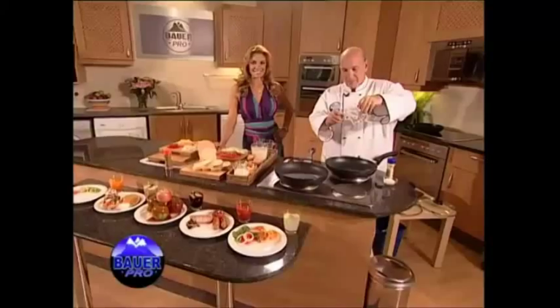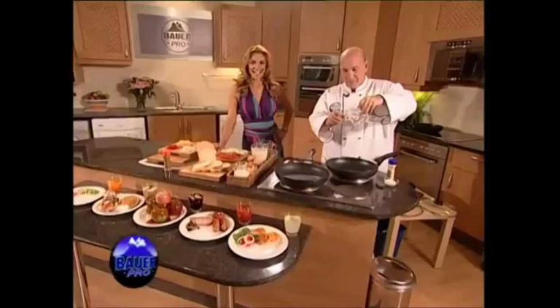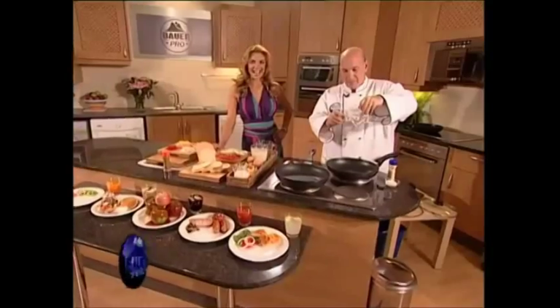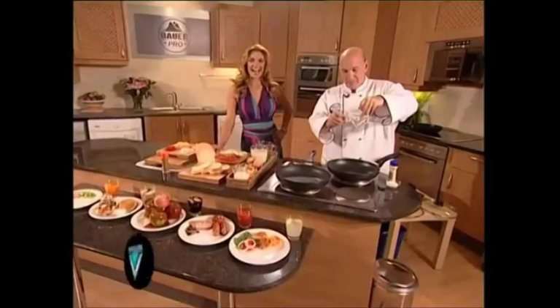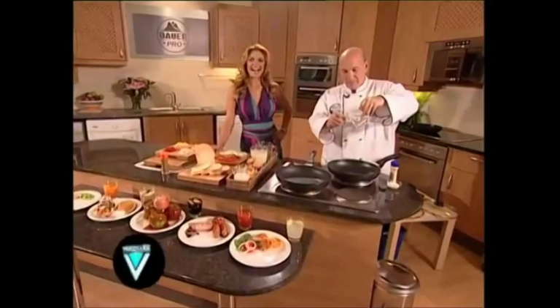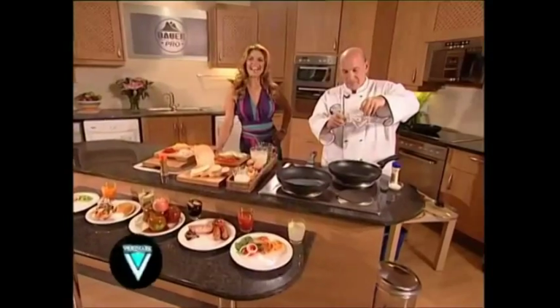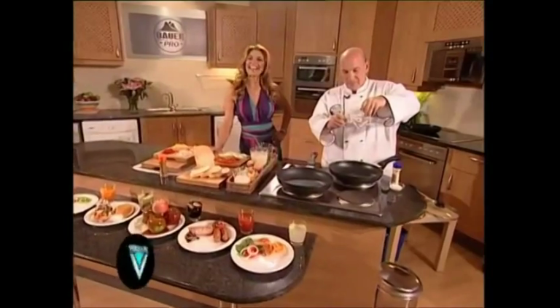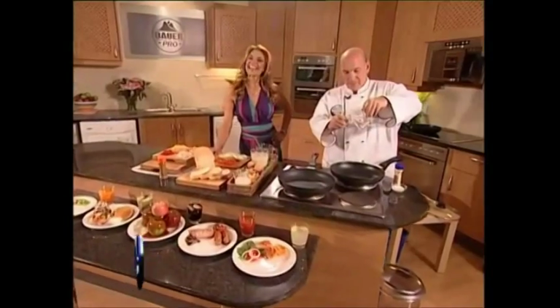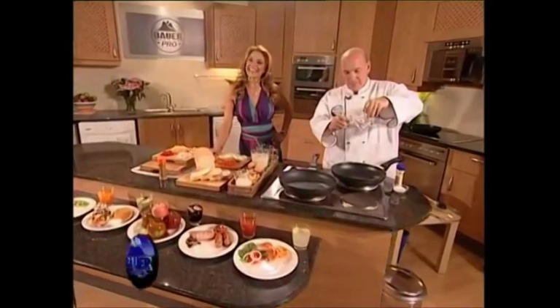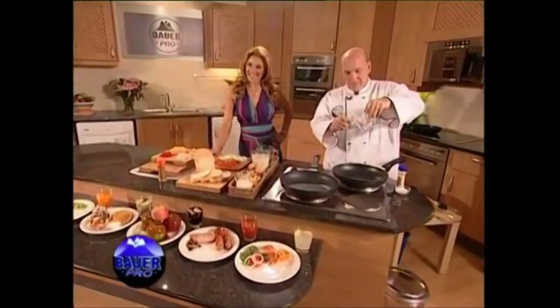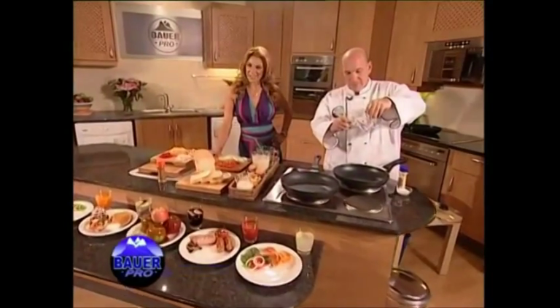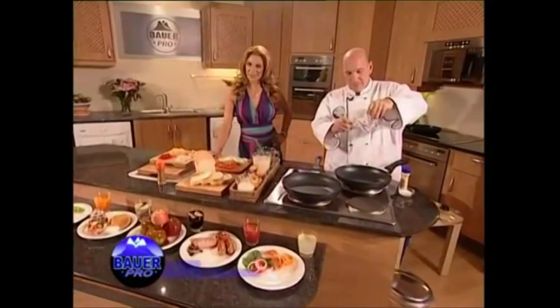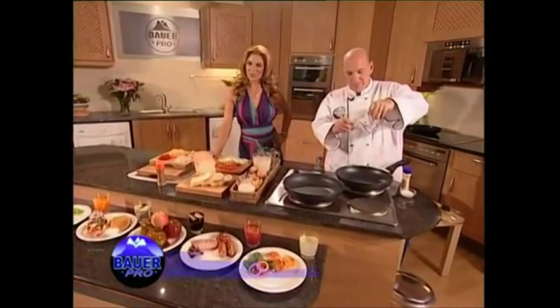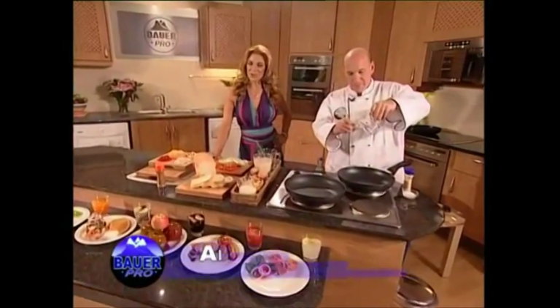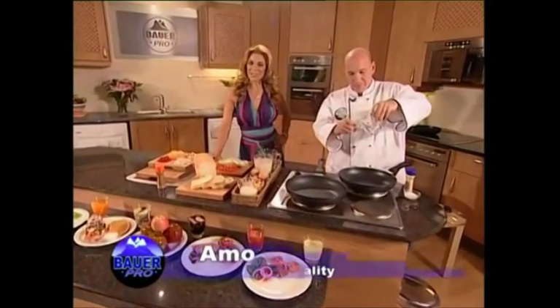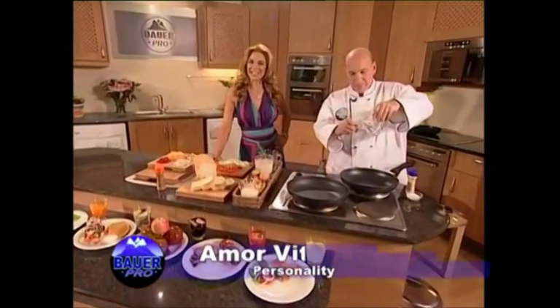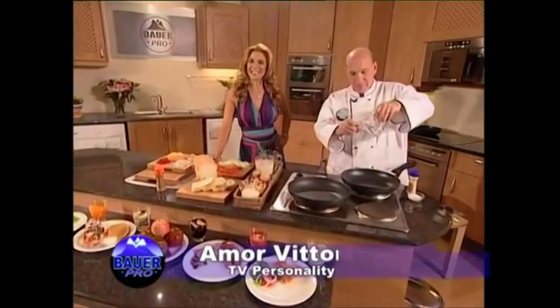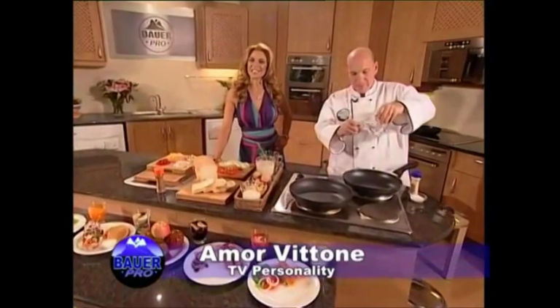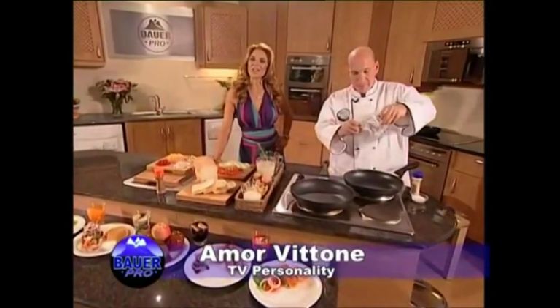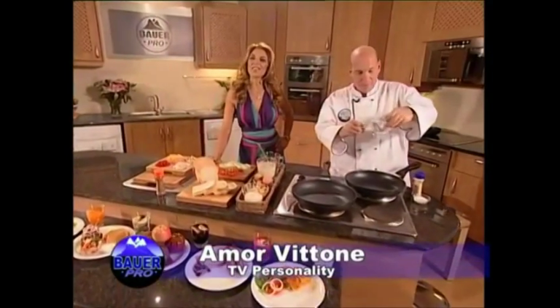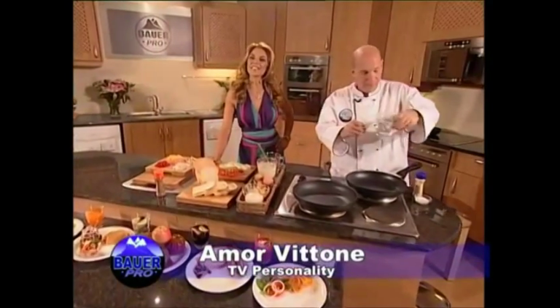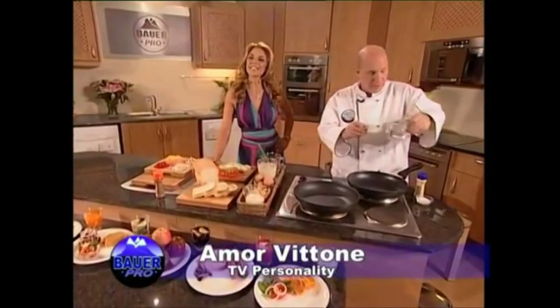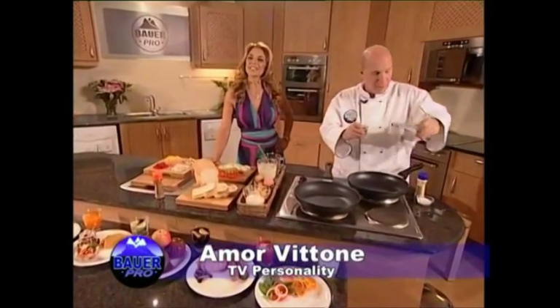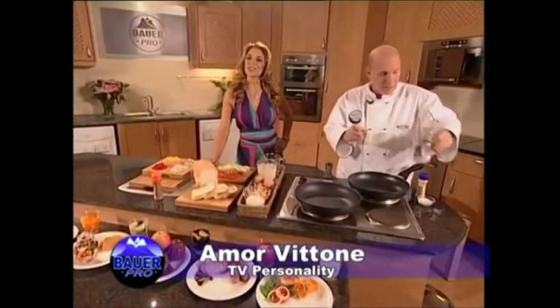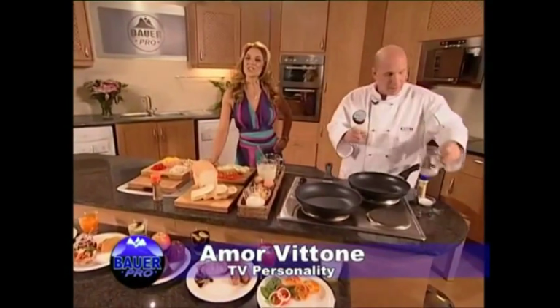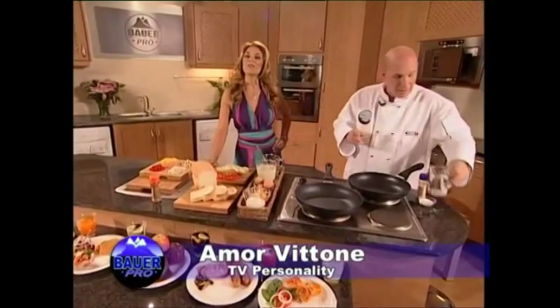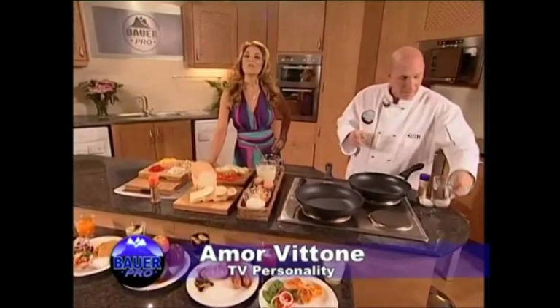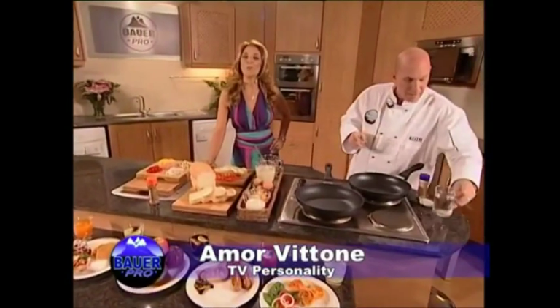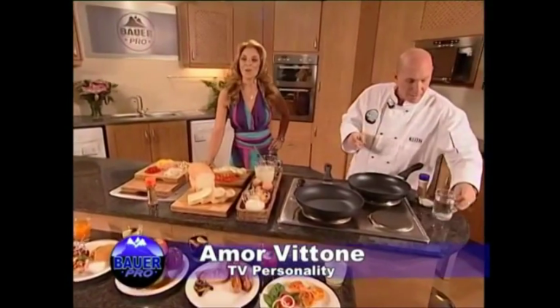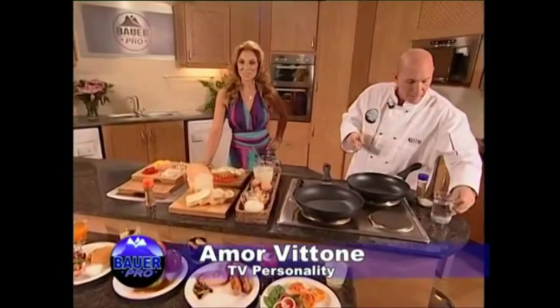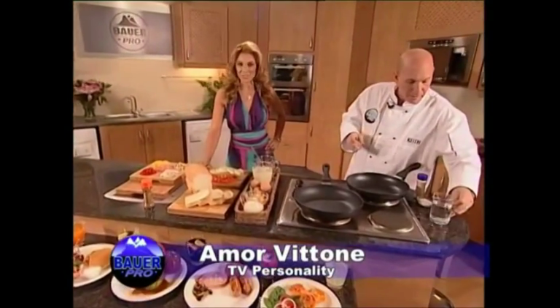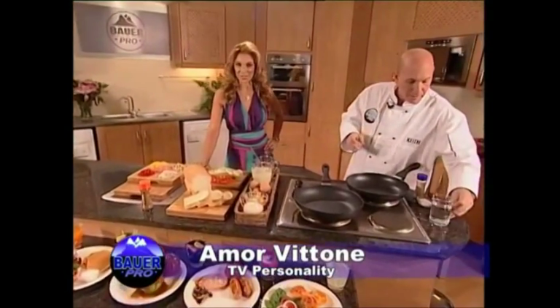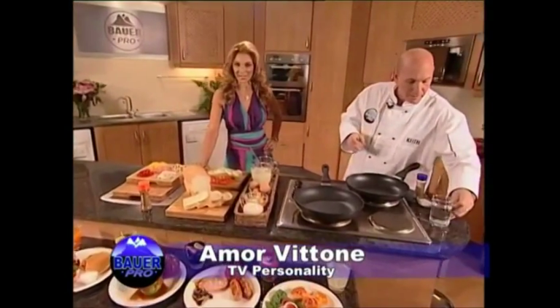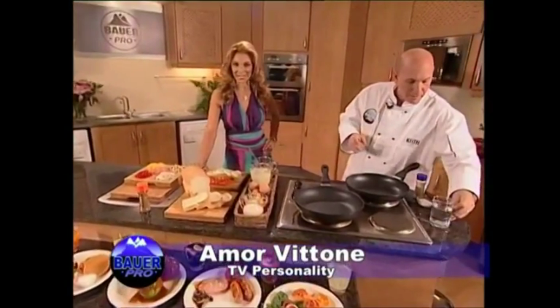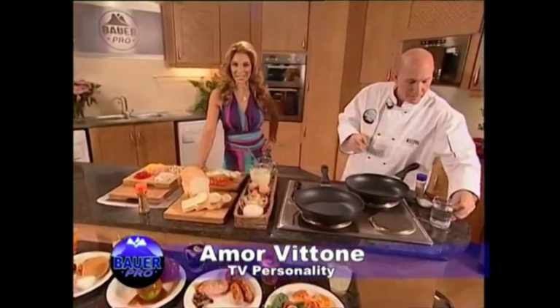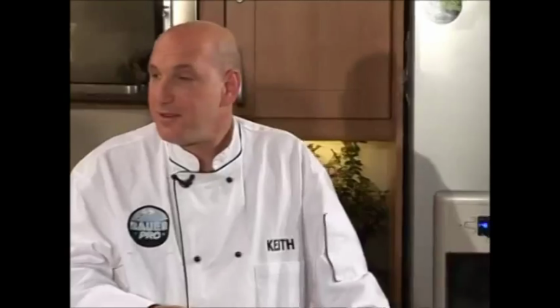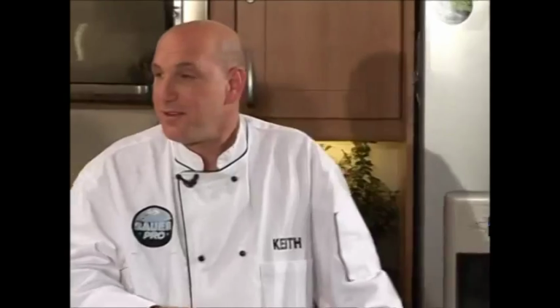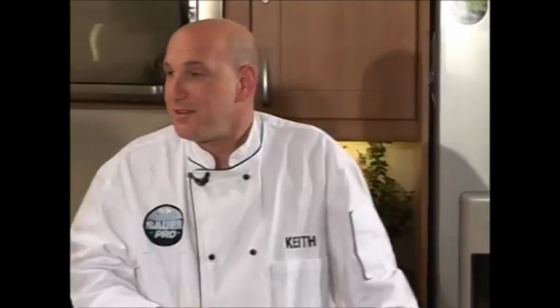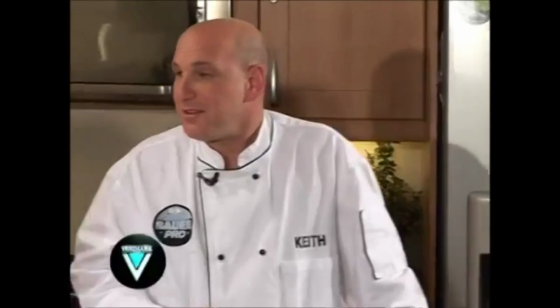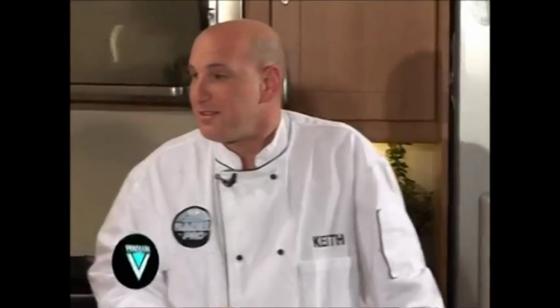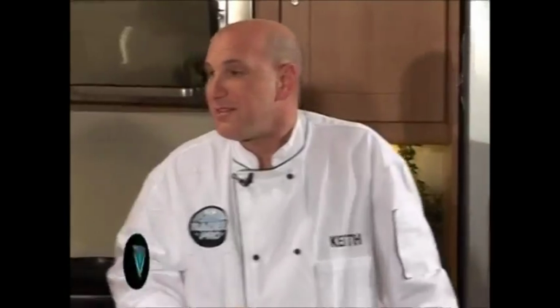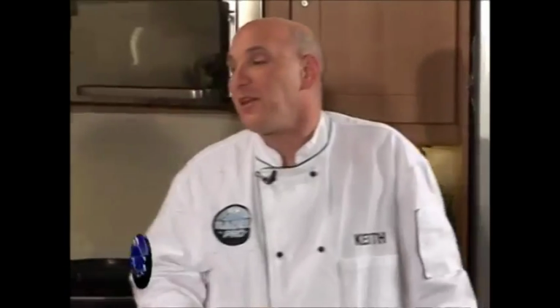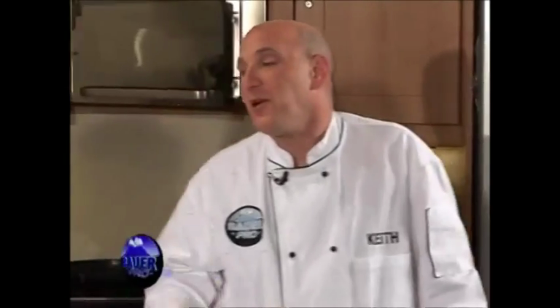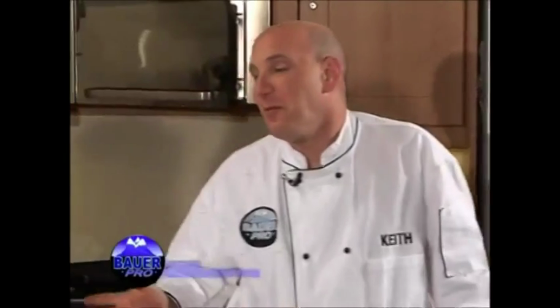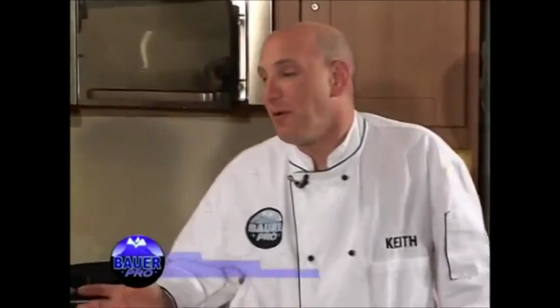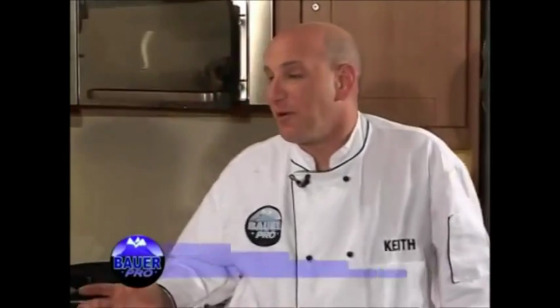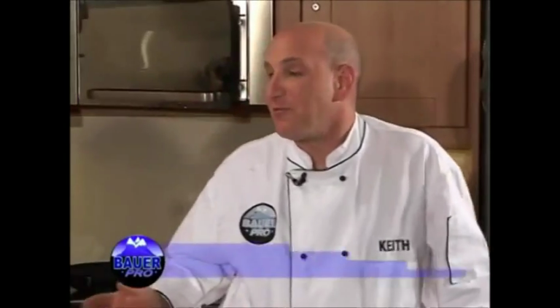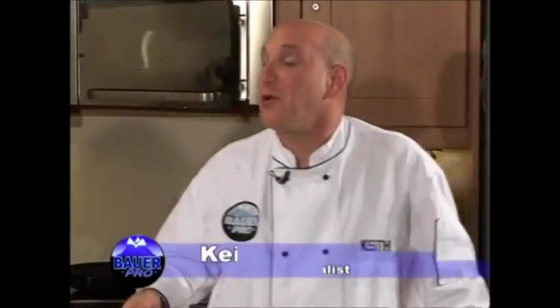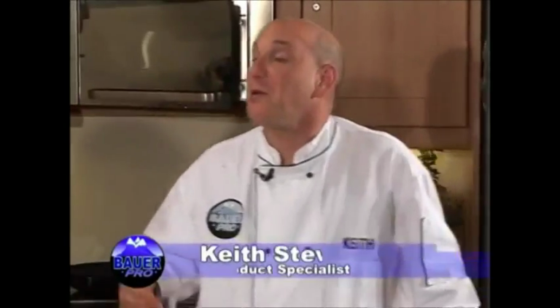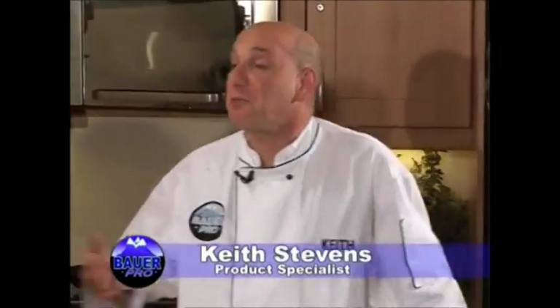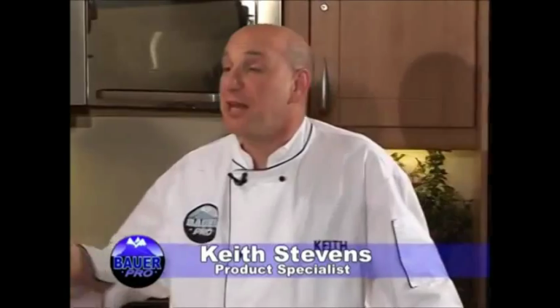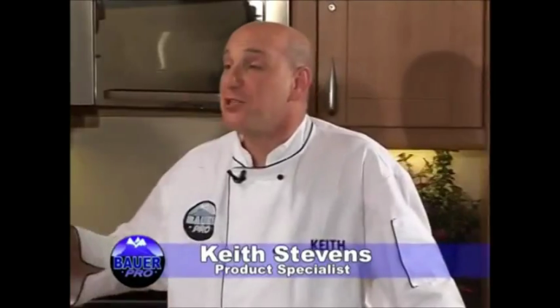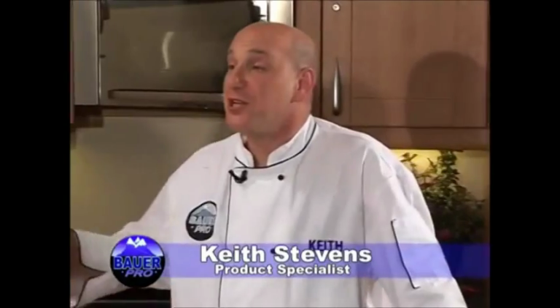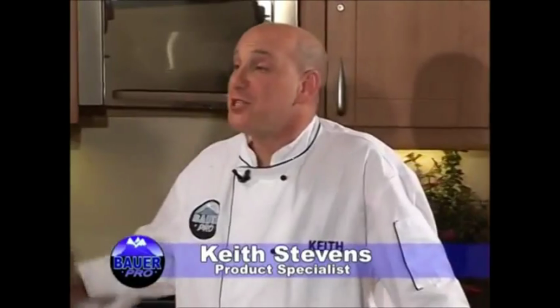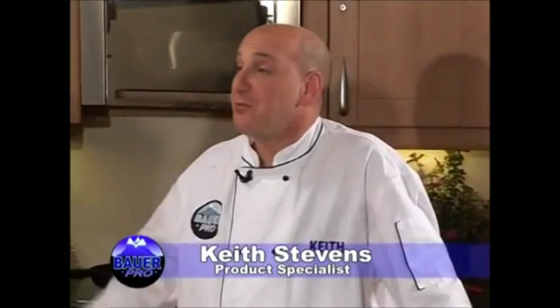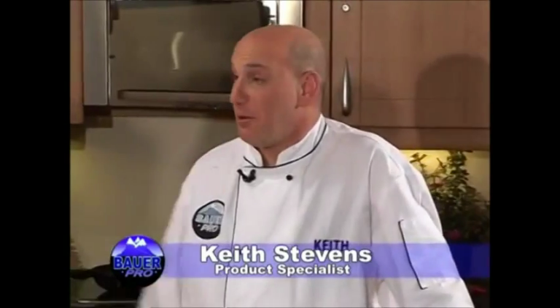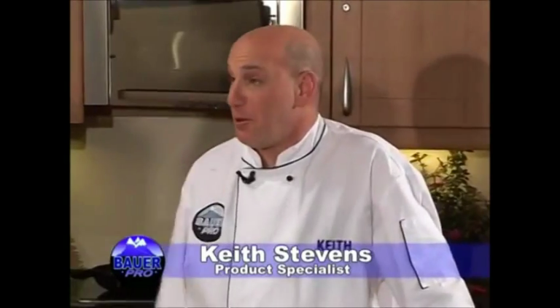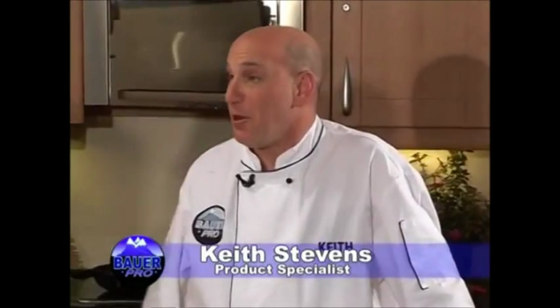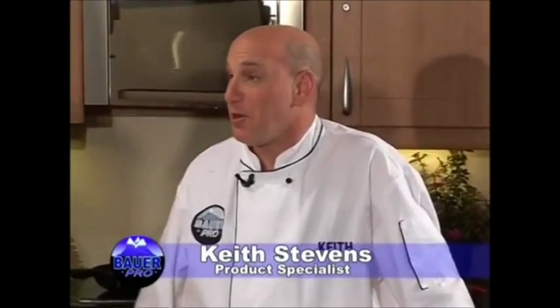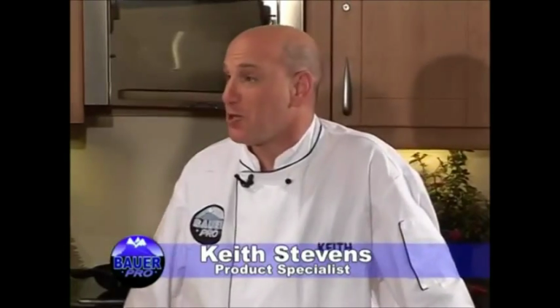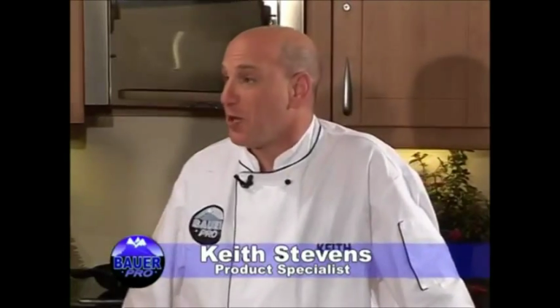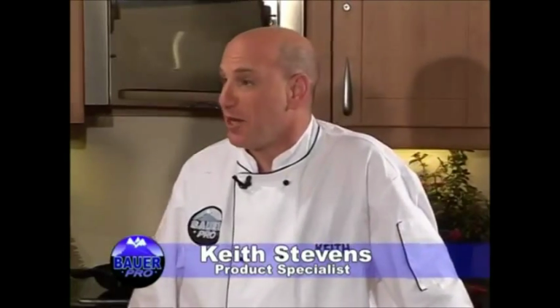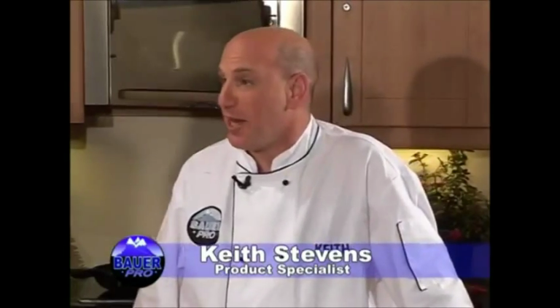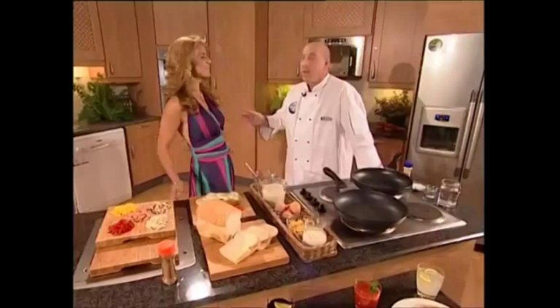Hi, and thank you for joining us on this edition of What's Cooking? Hi, Keith. Hello, Amor. What a pleasure it is to be with you on the show today.